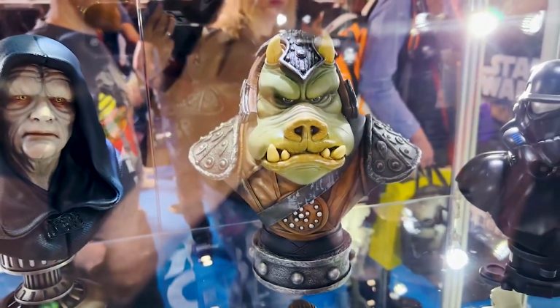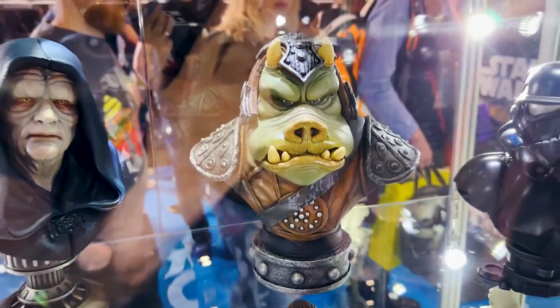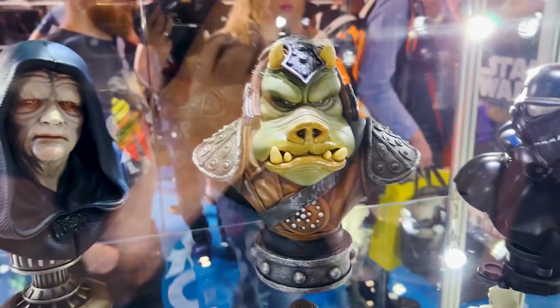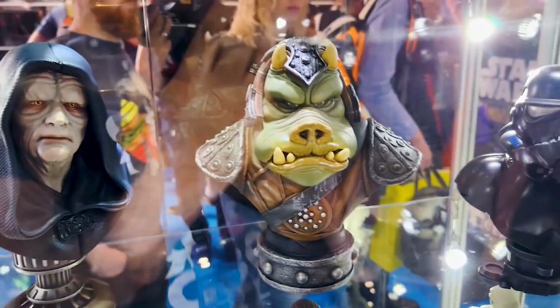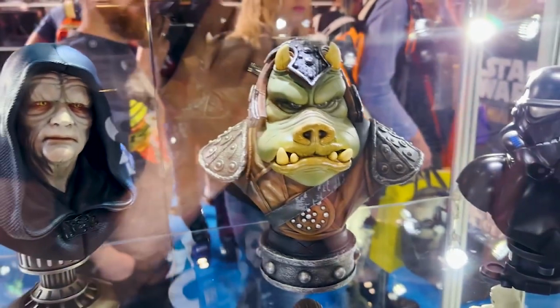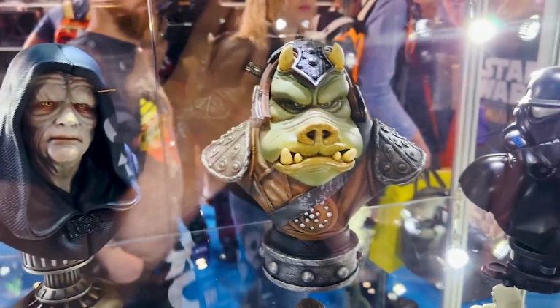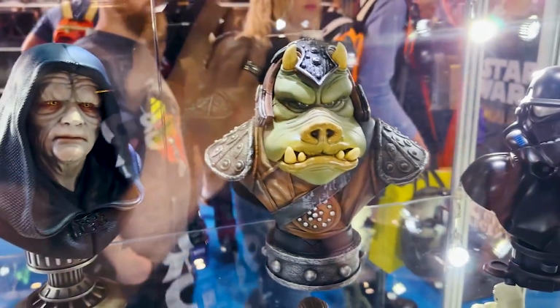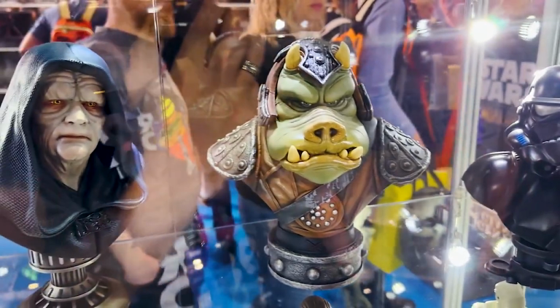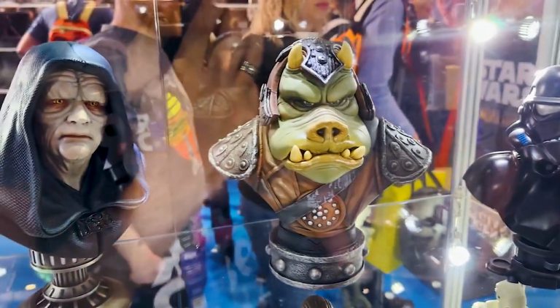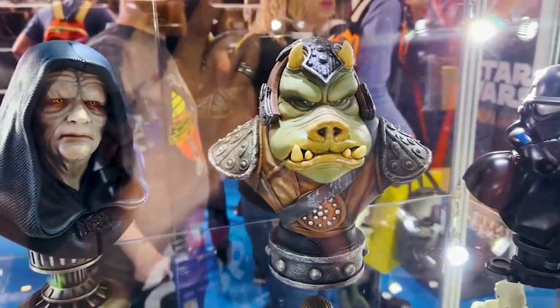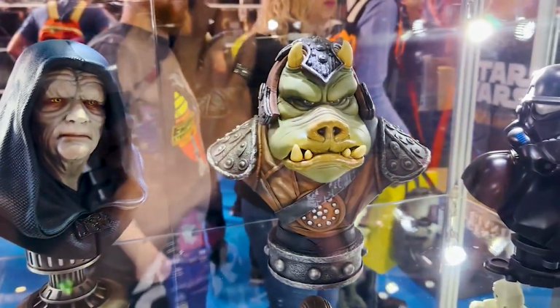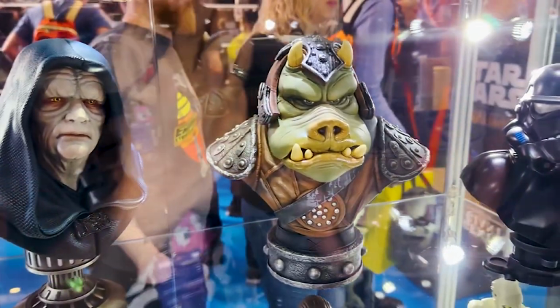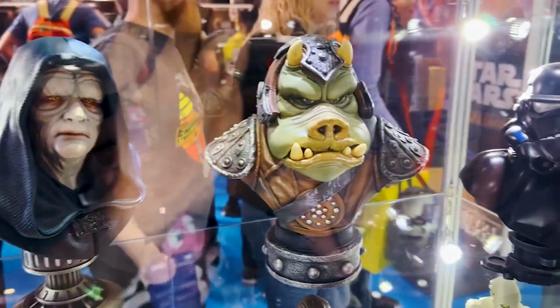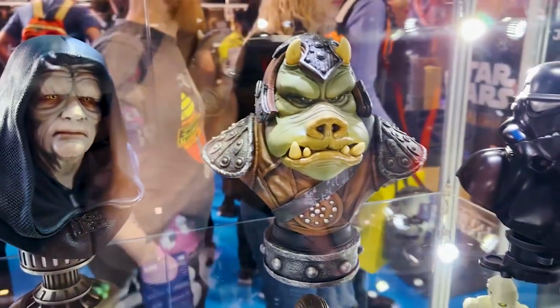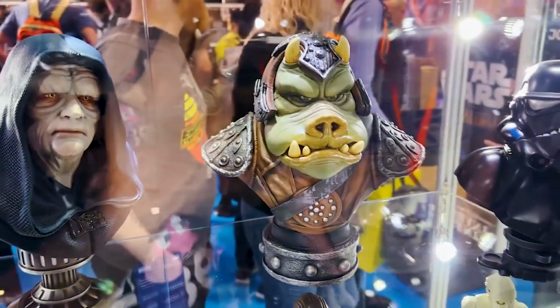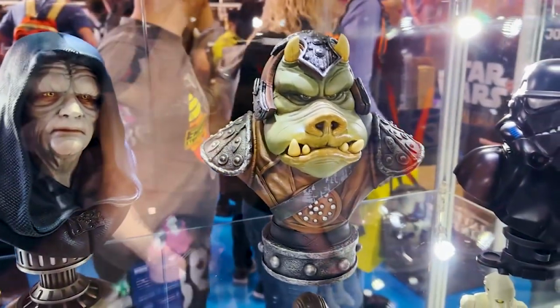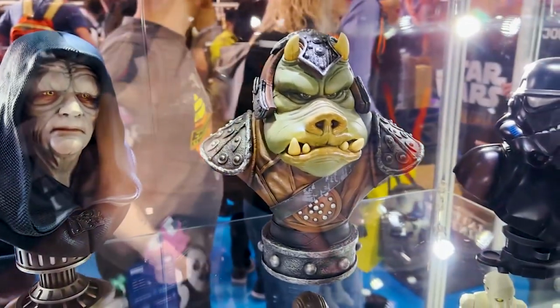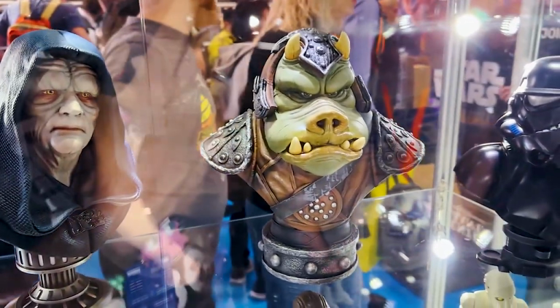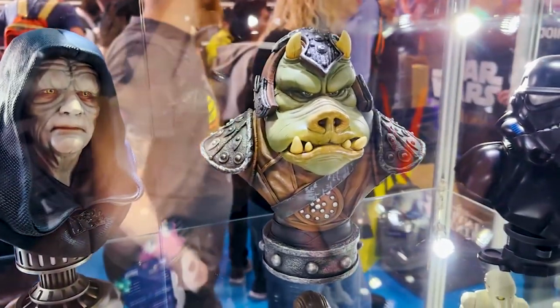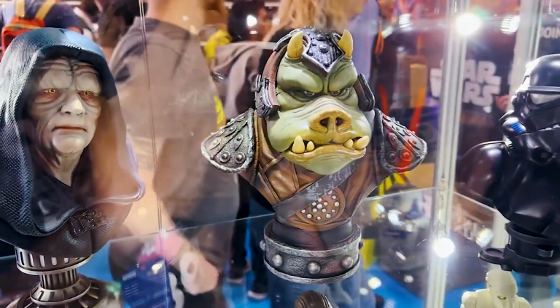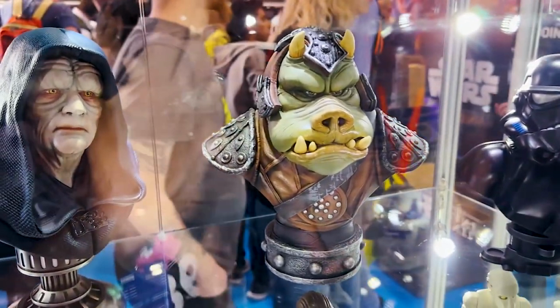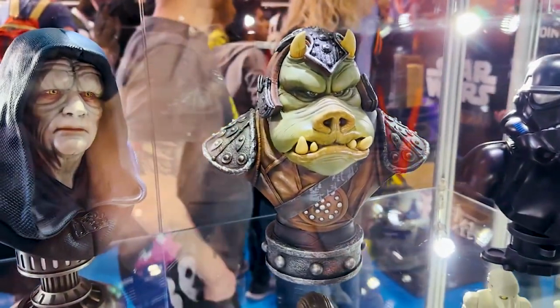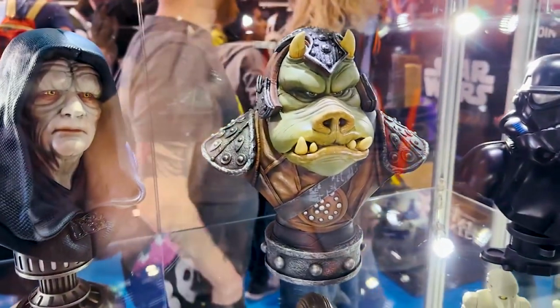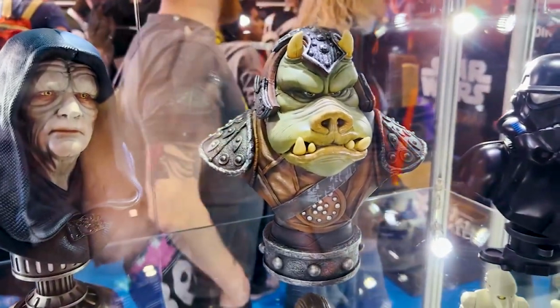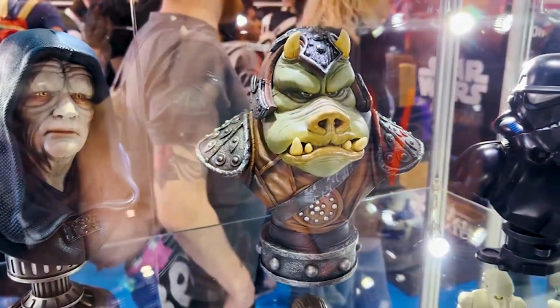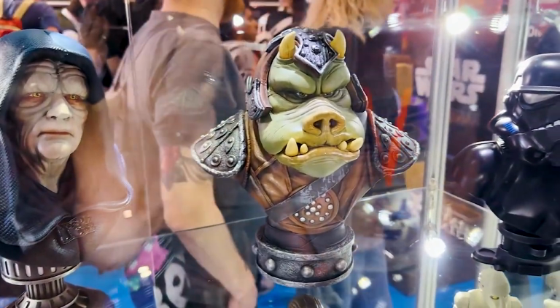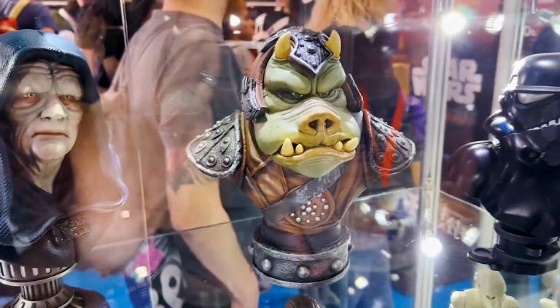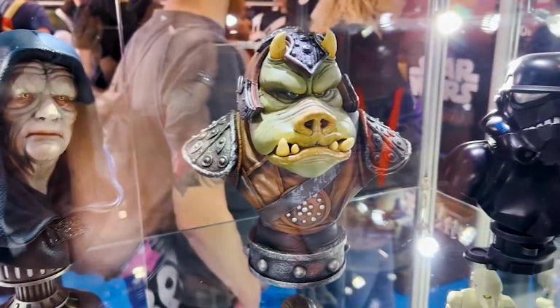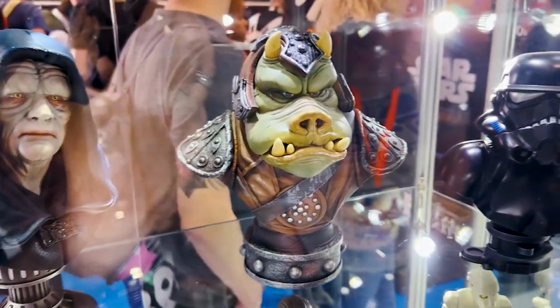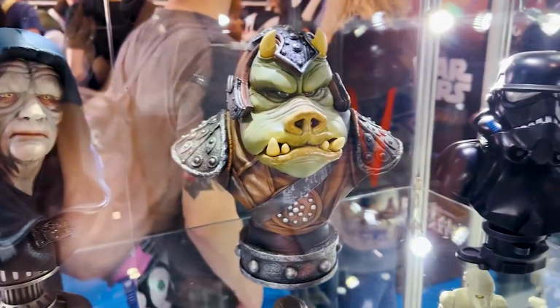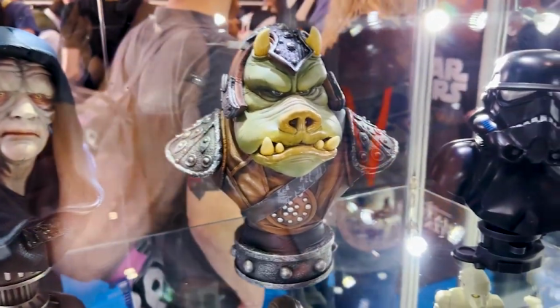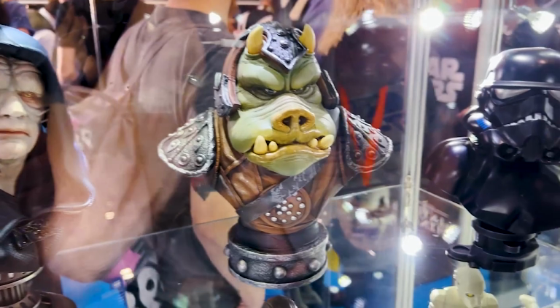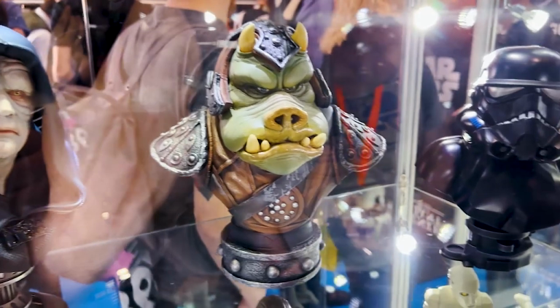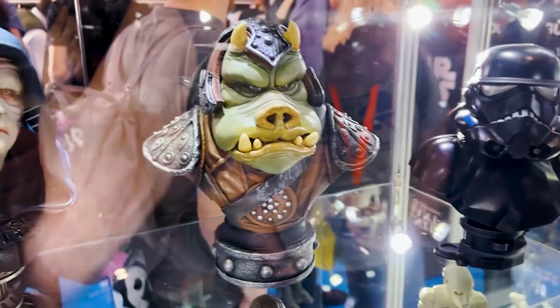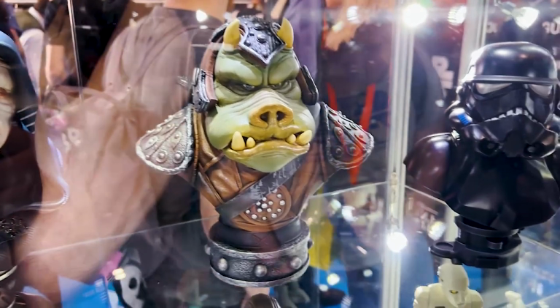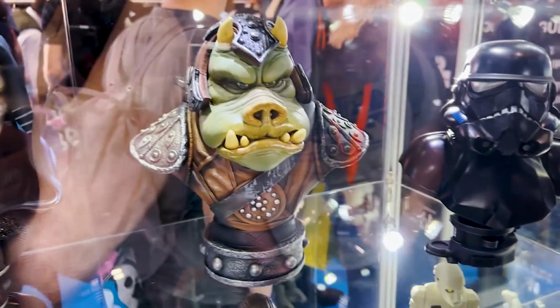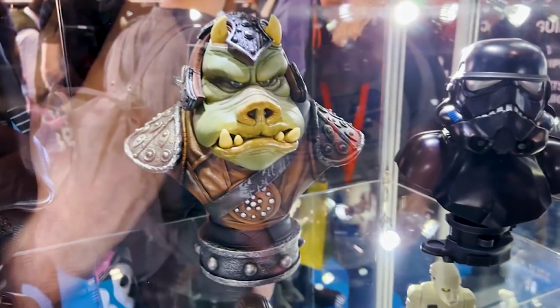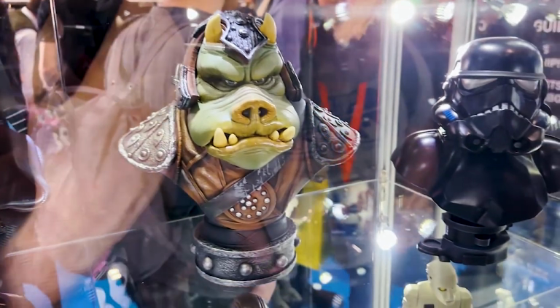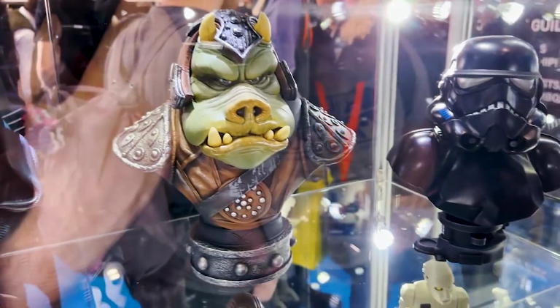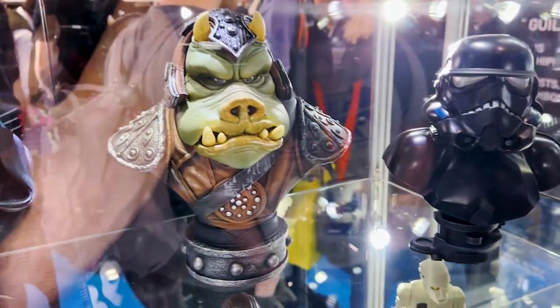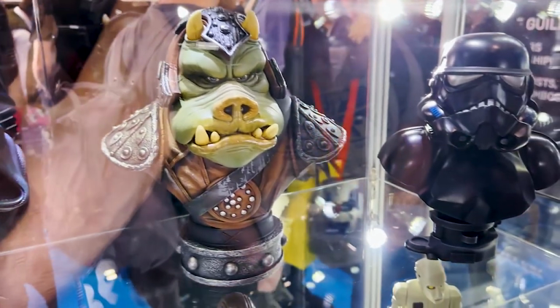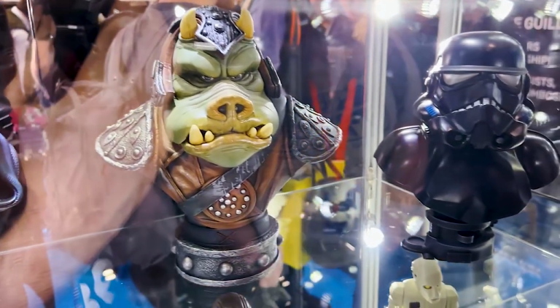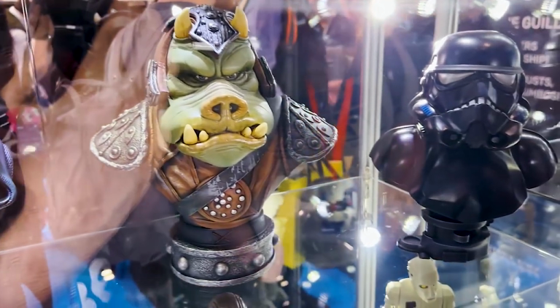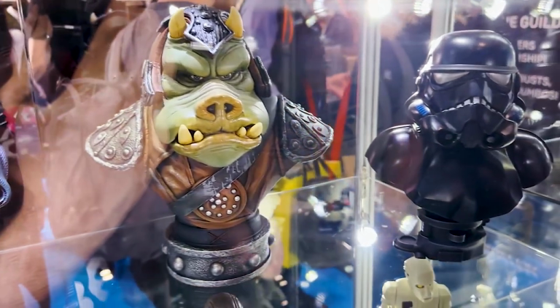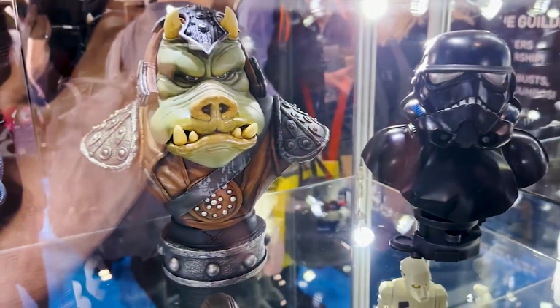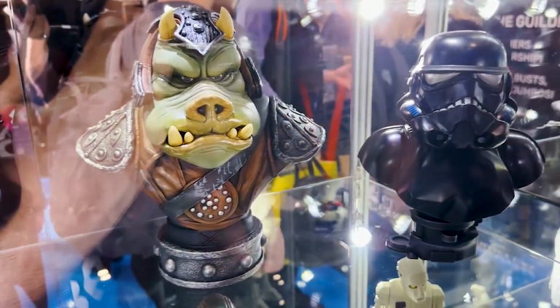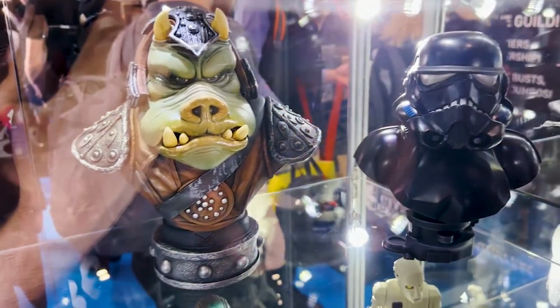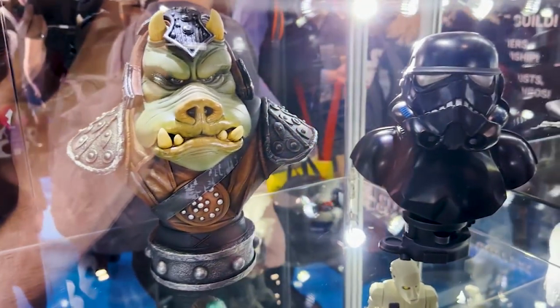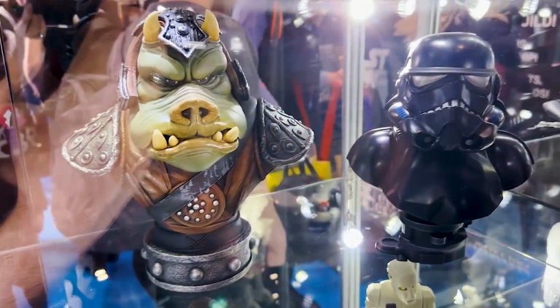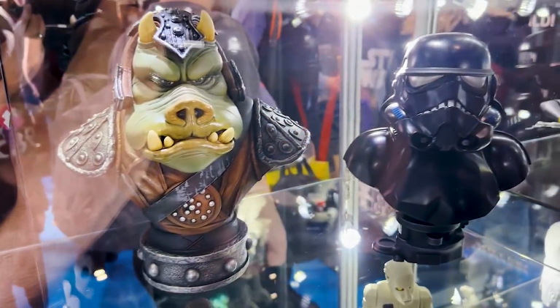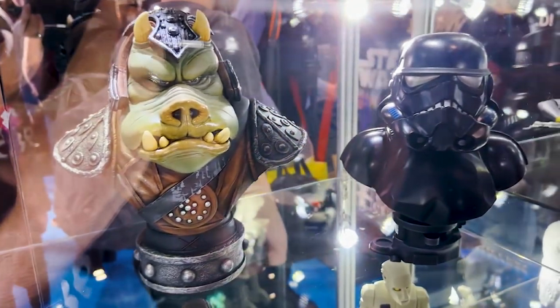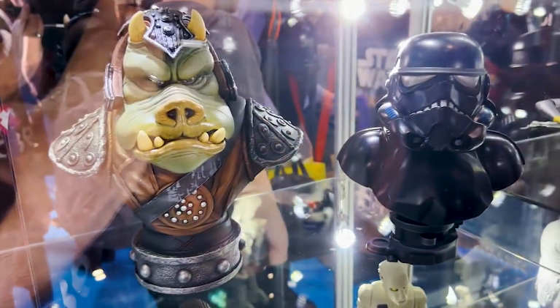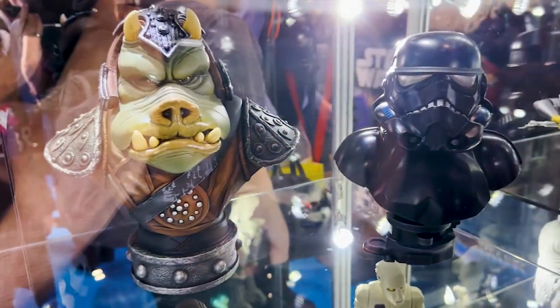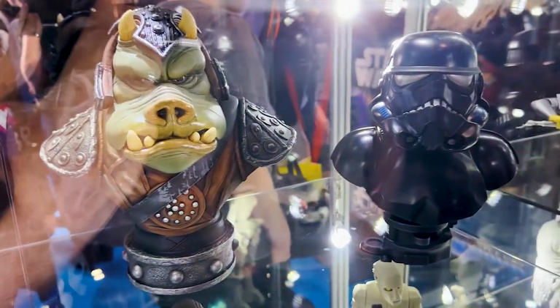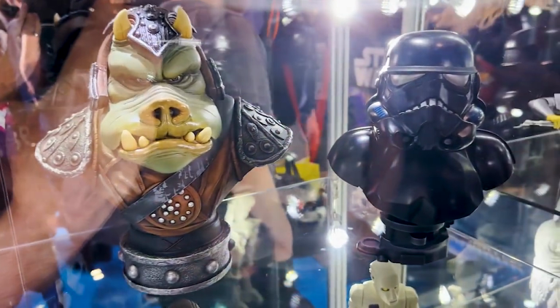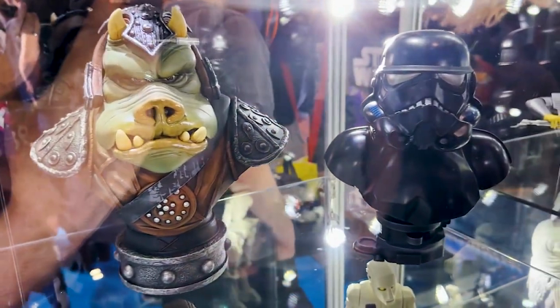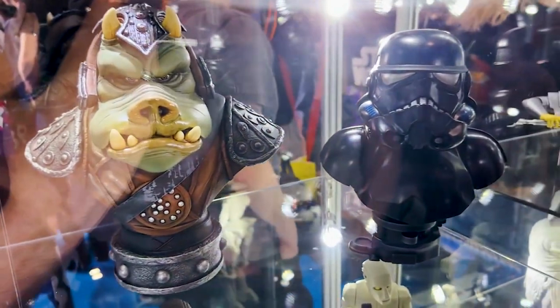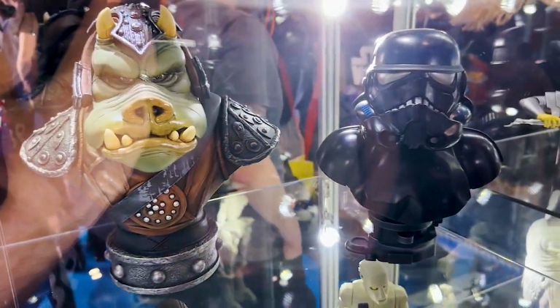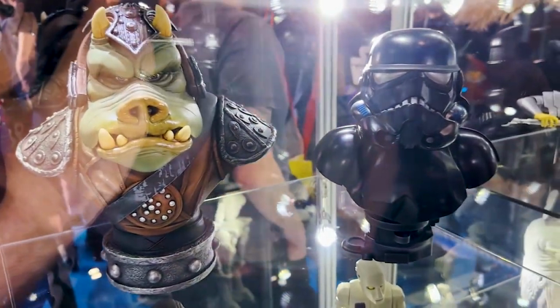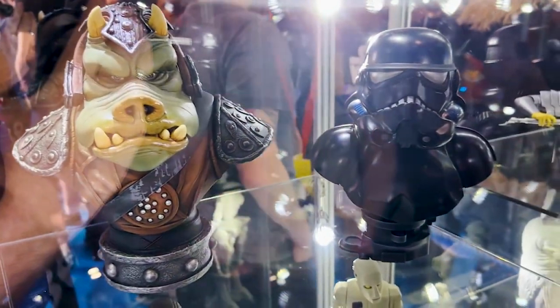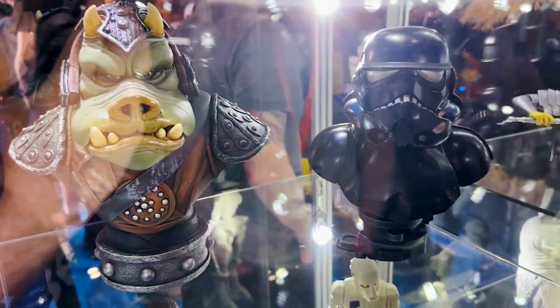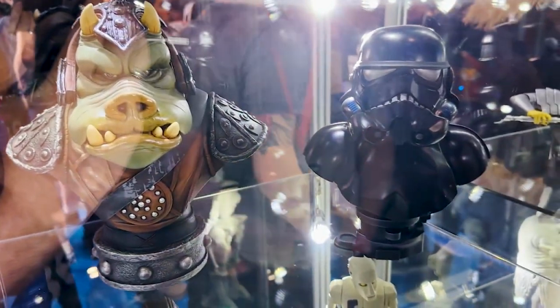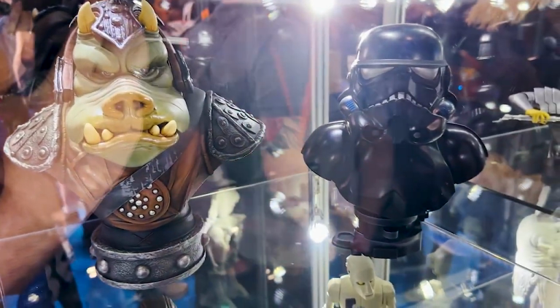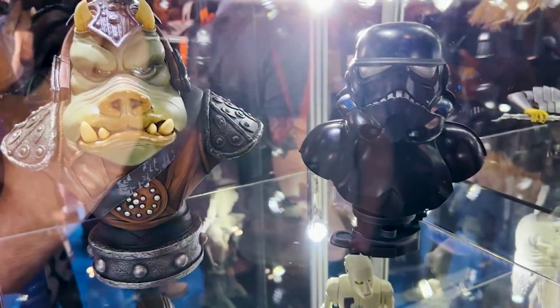It looks like there's a little bit of moisture on the snout, giving it a nice wet look like the Gamorrean Guard would have. Dev confirms: he's got a slobber, and you've got to have it for the Gamorreans.